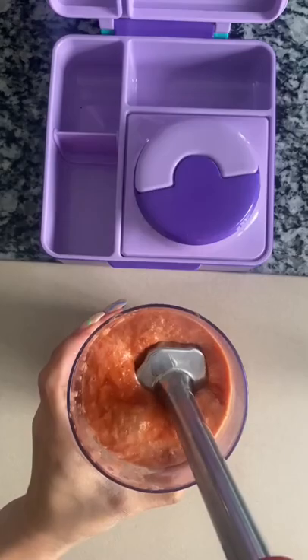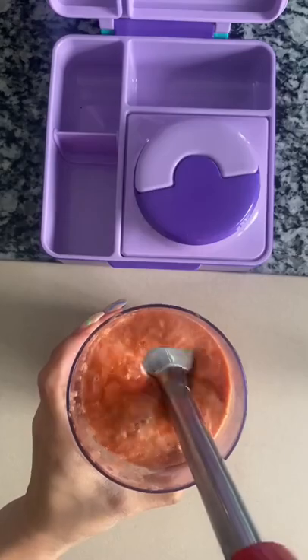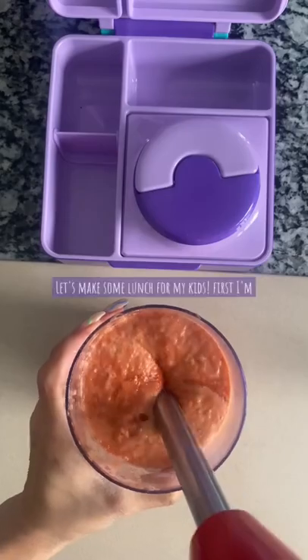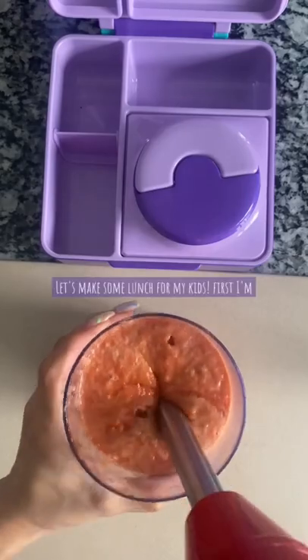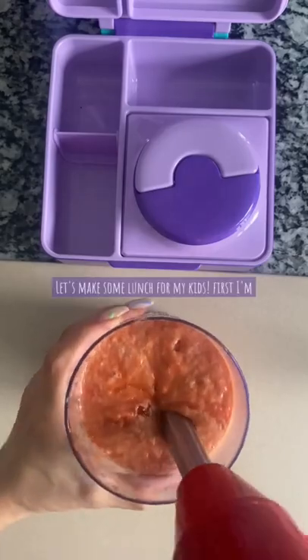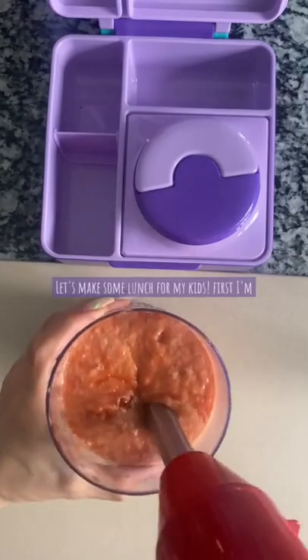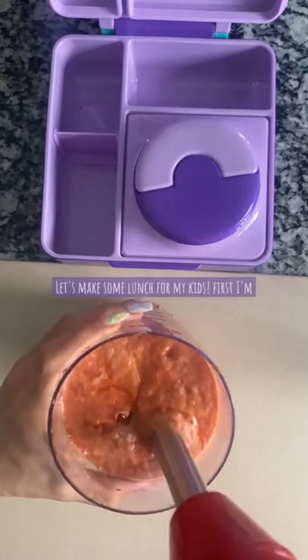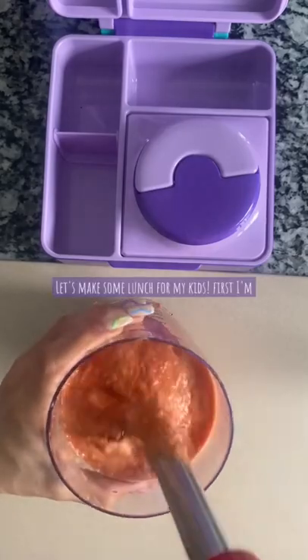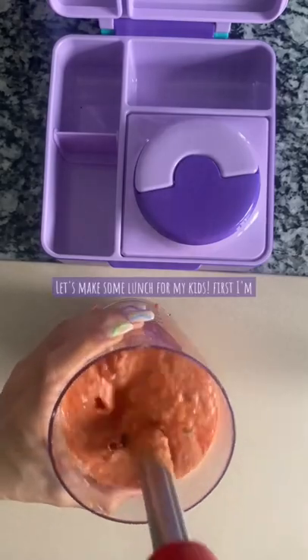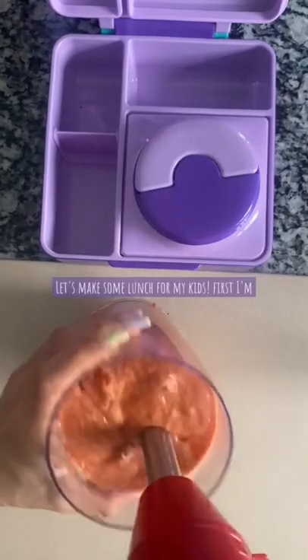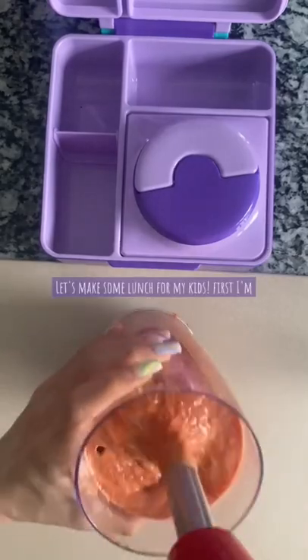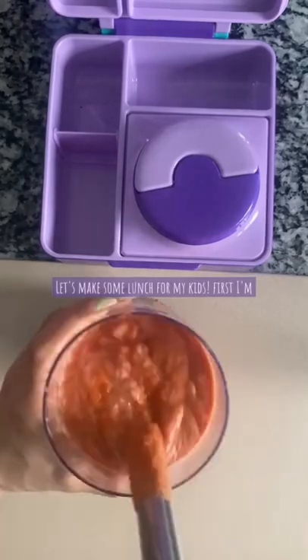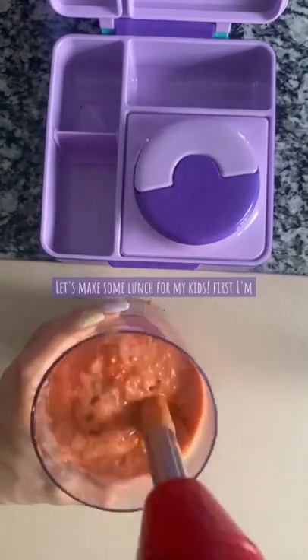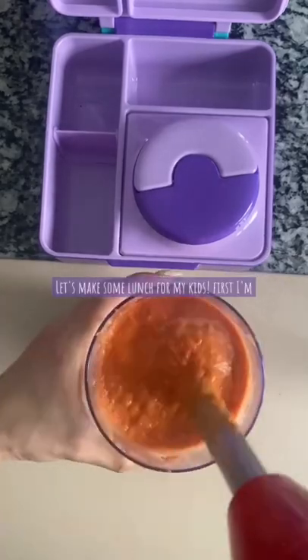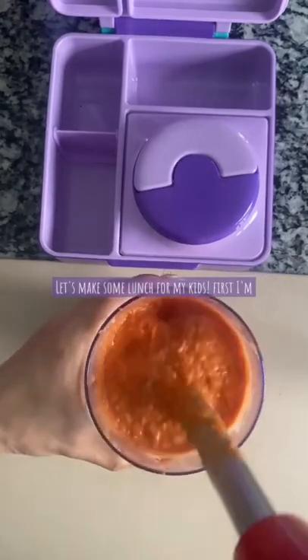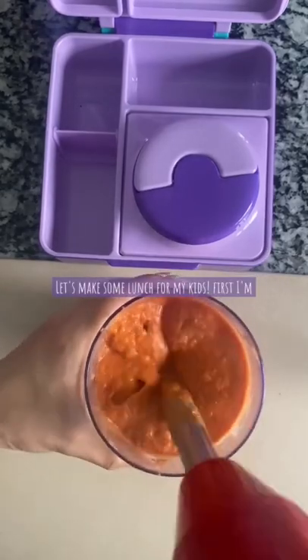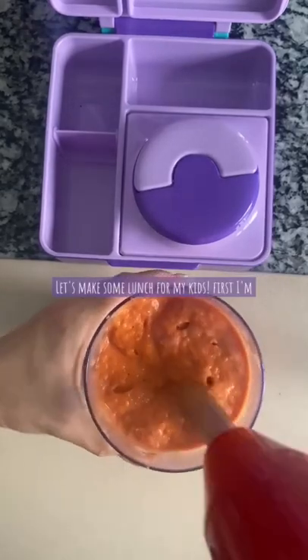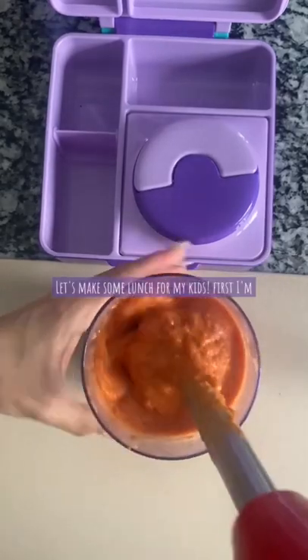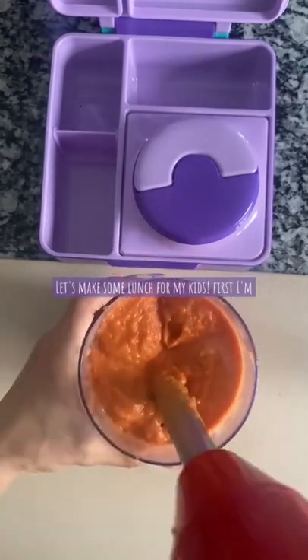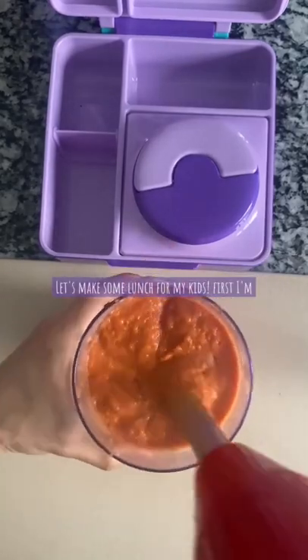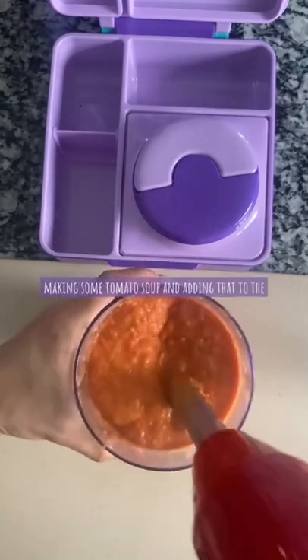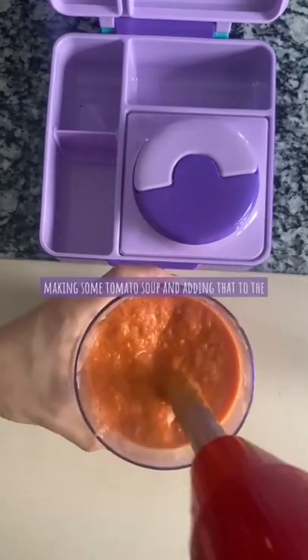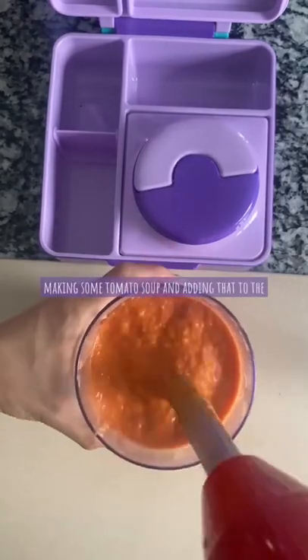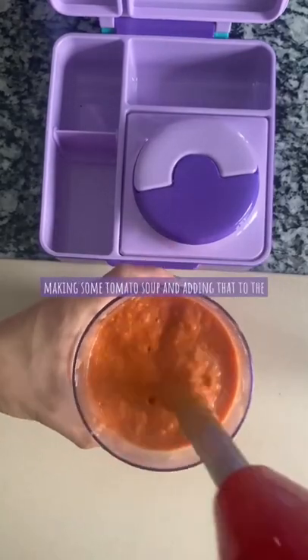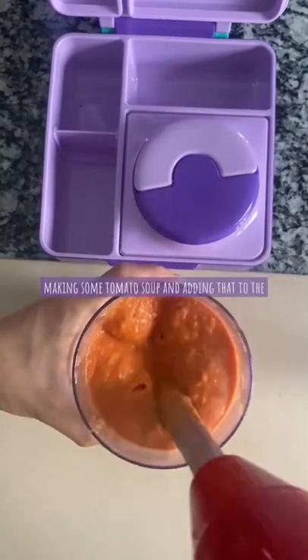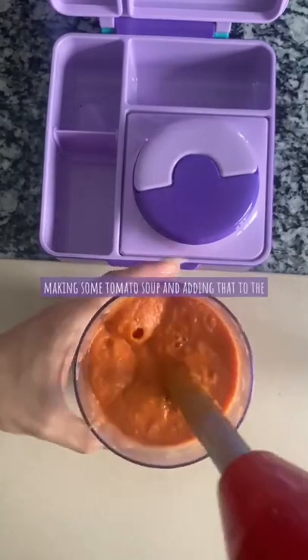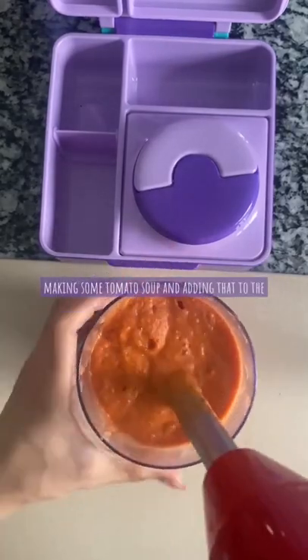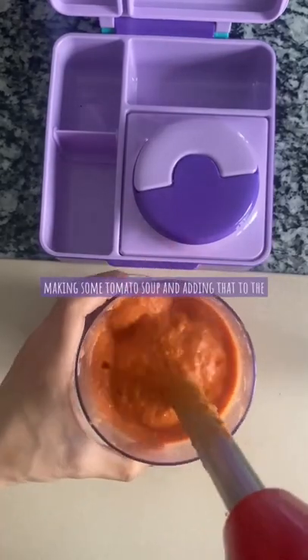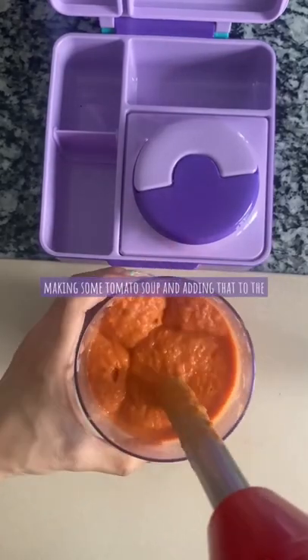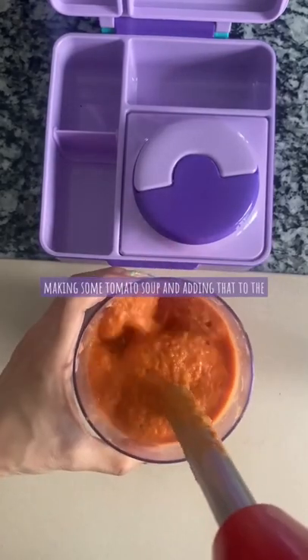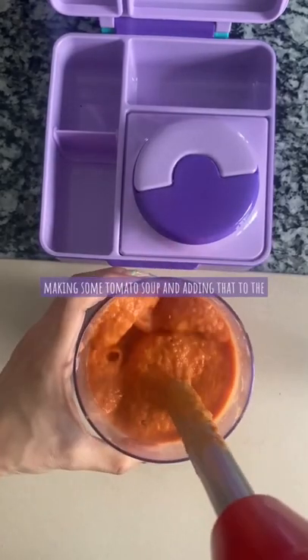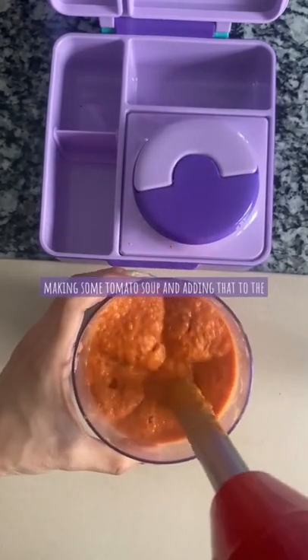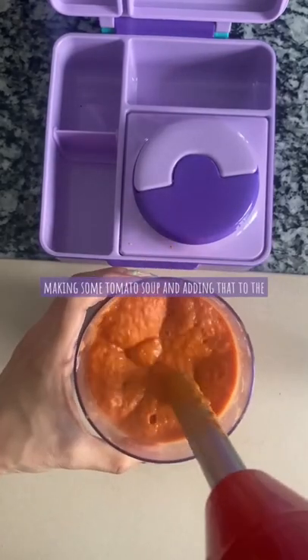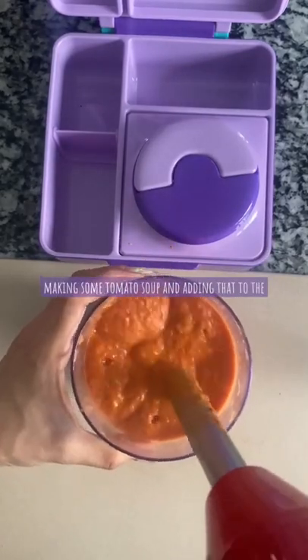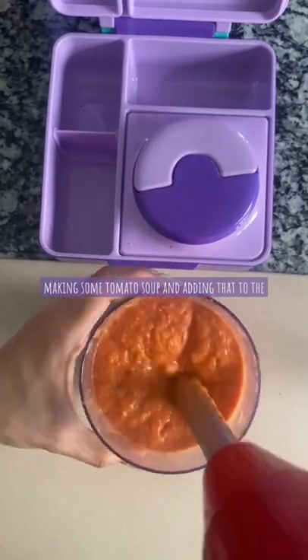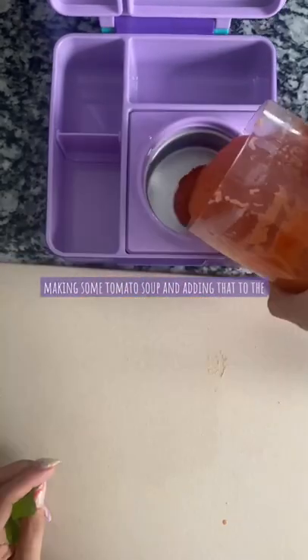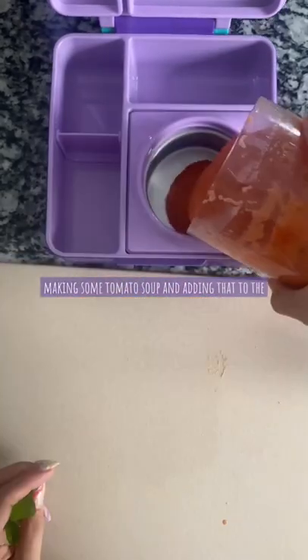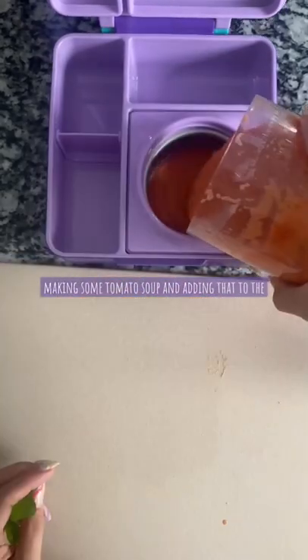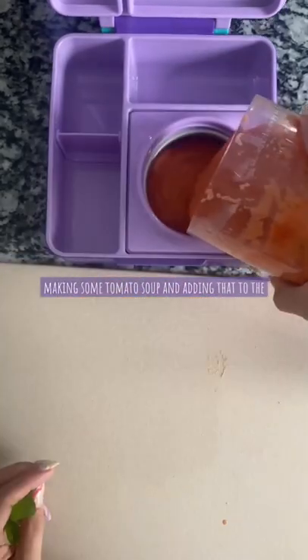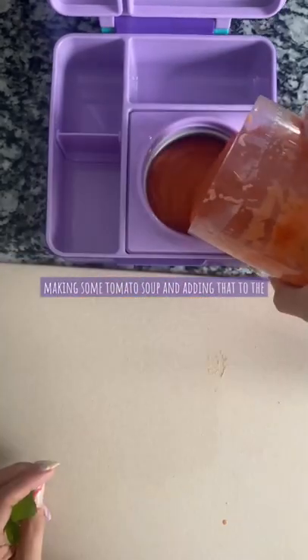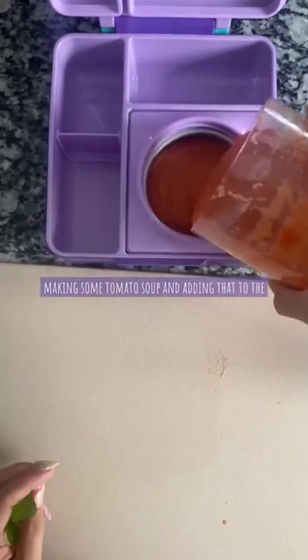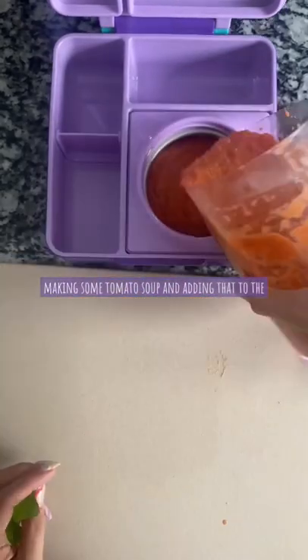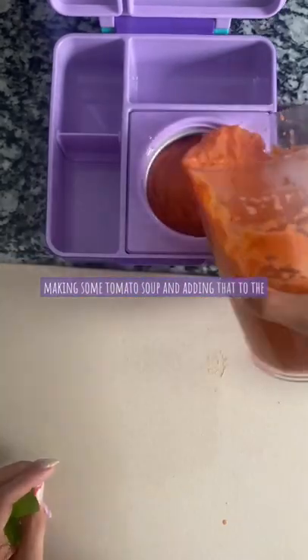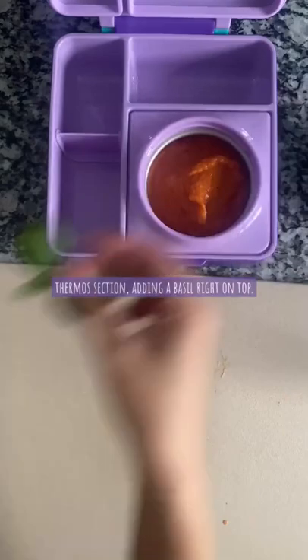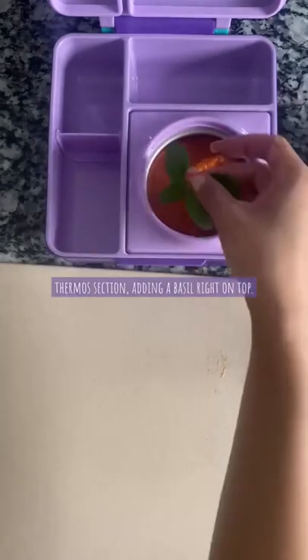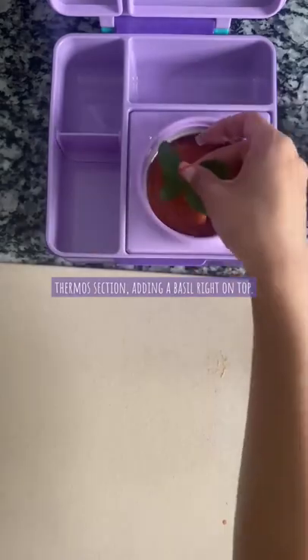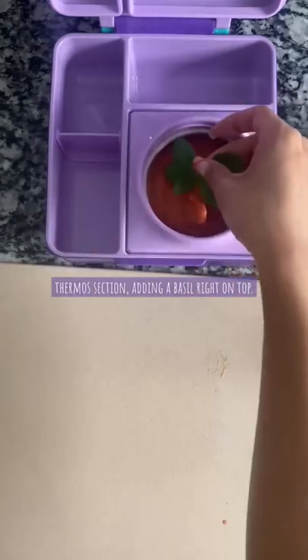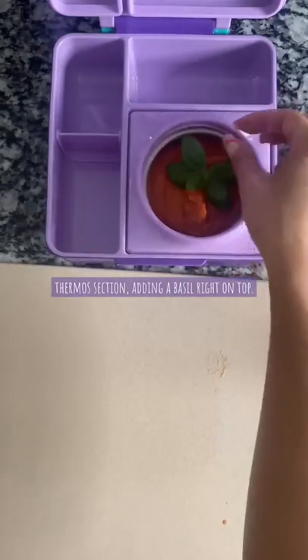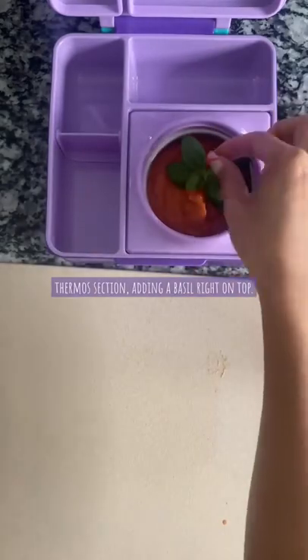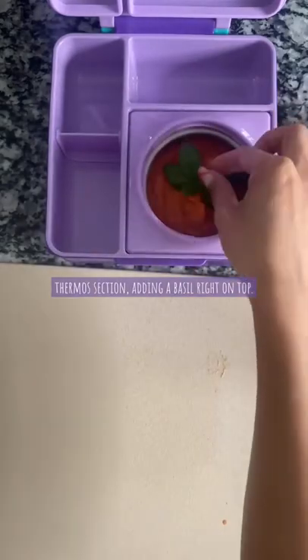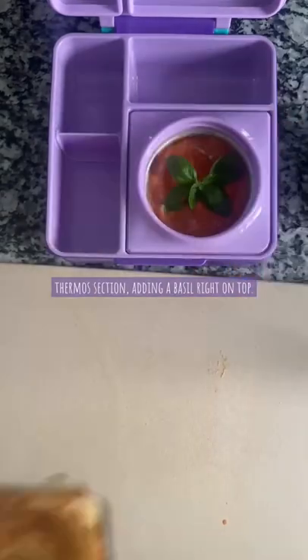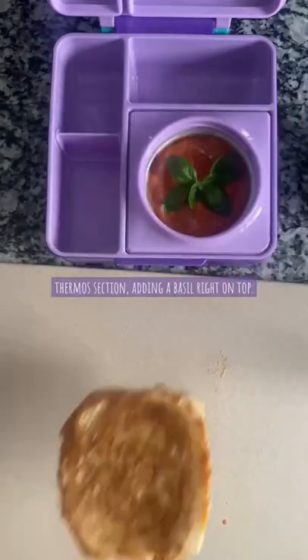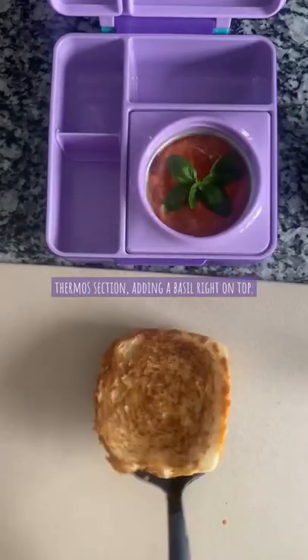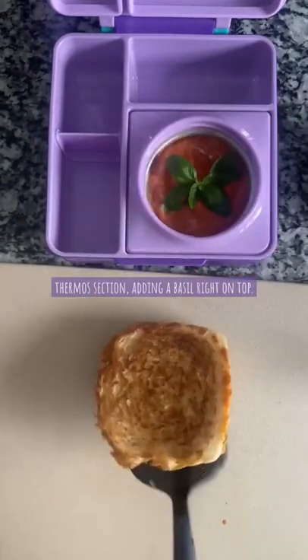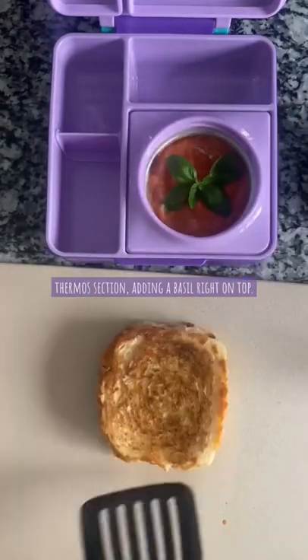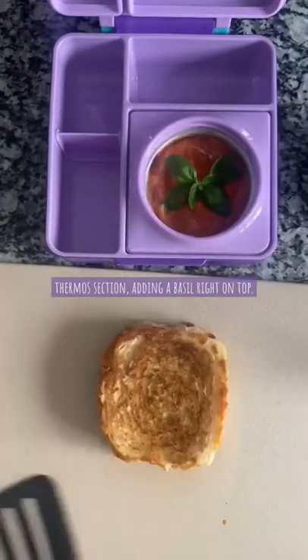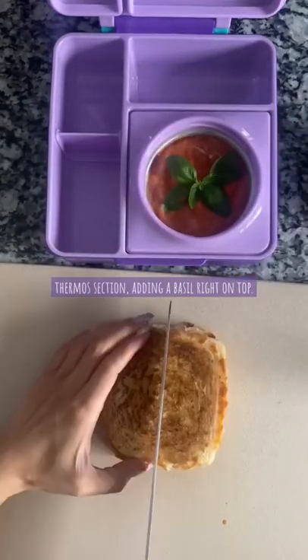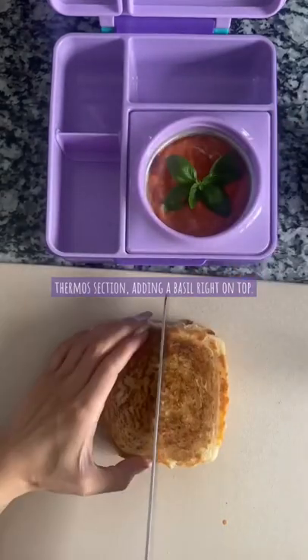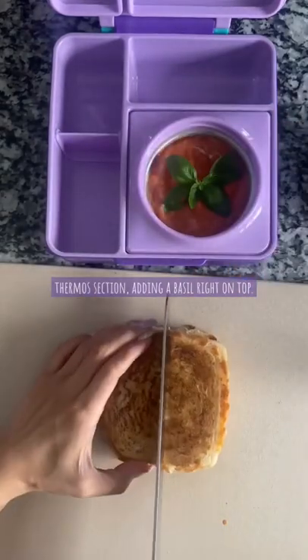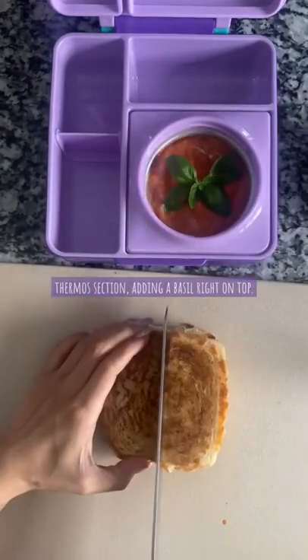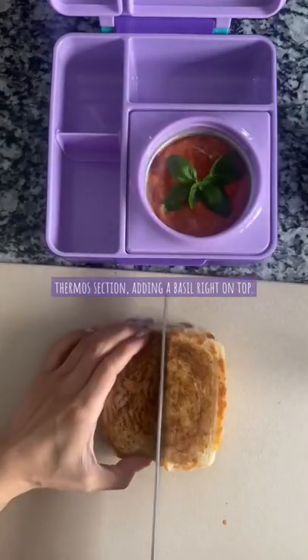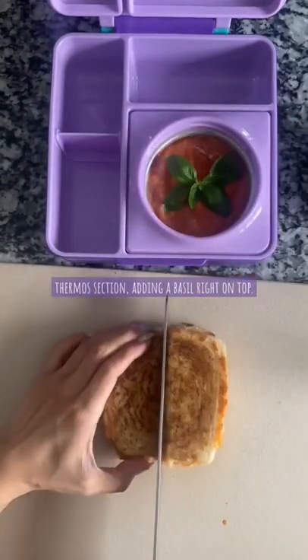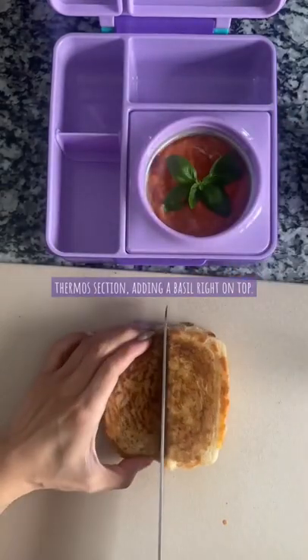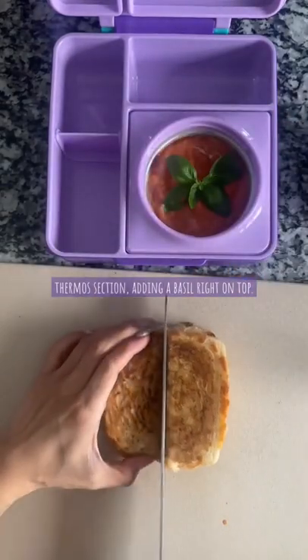Let's make some lunch for my kids. First I'm making some tomato soup and adding that to the thermos section, then adding basil right on top.